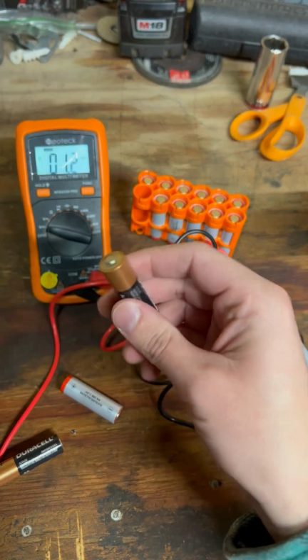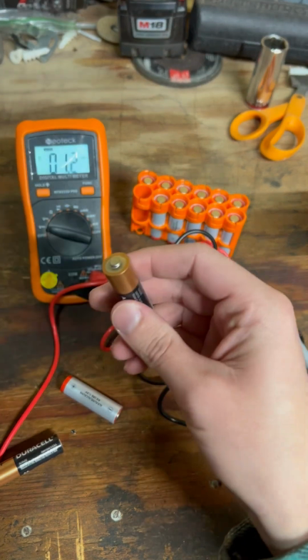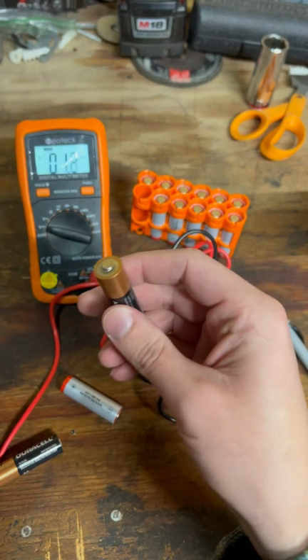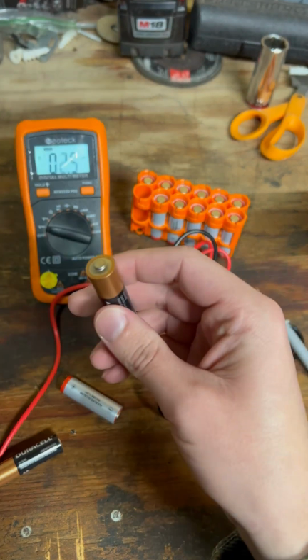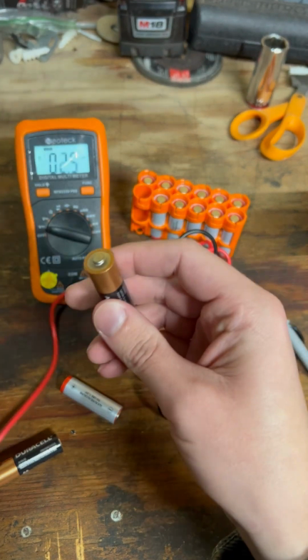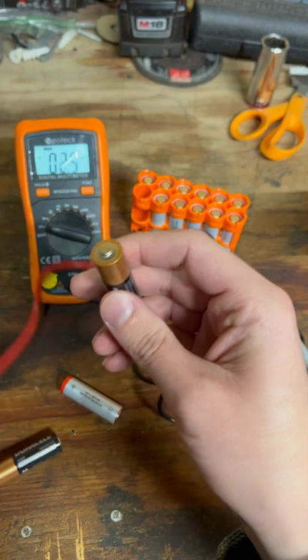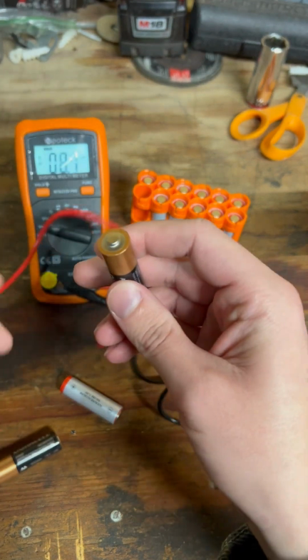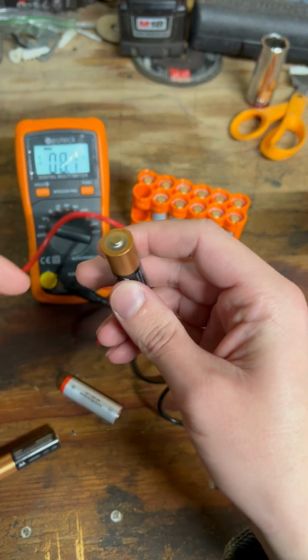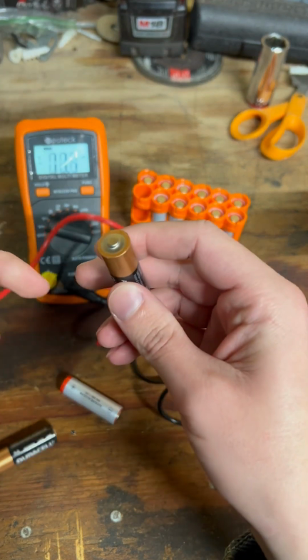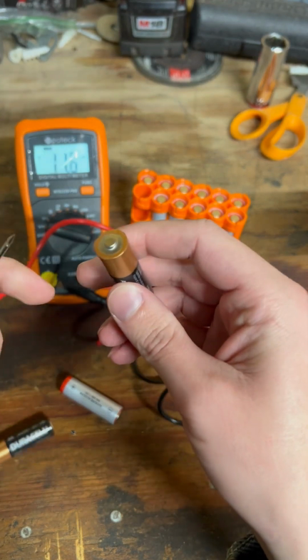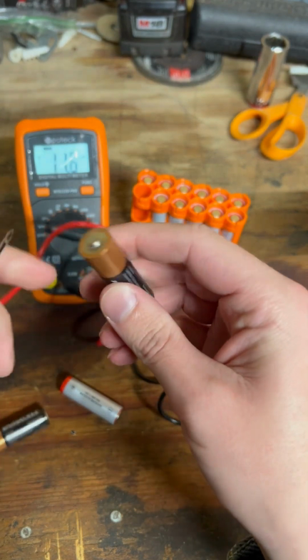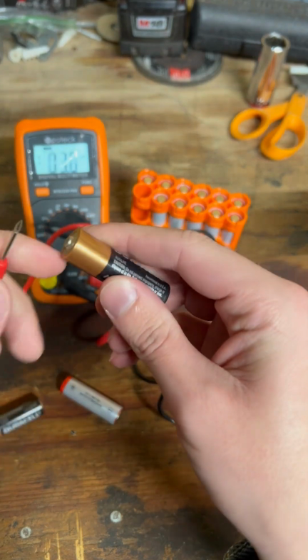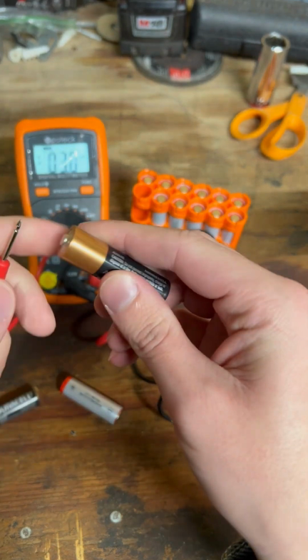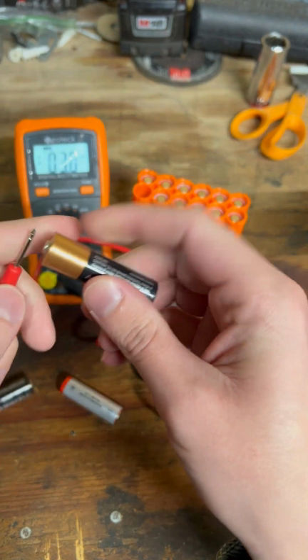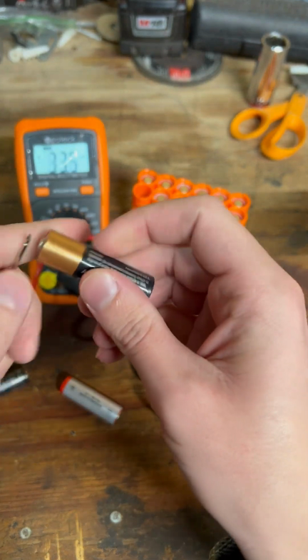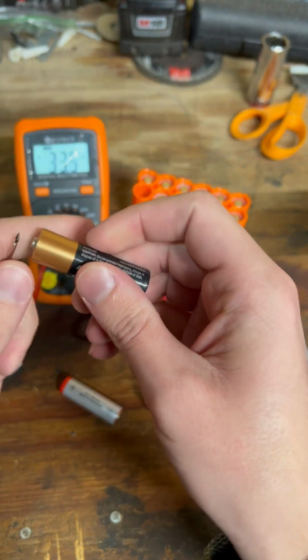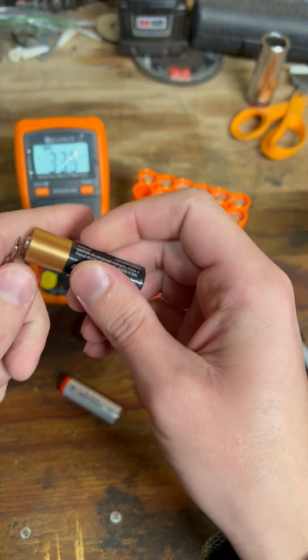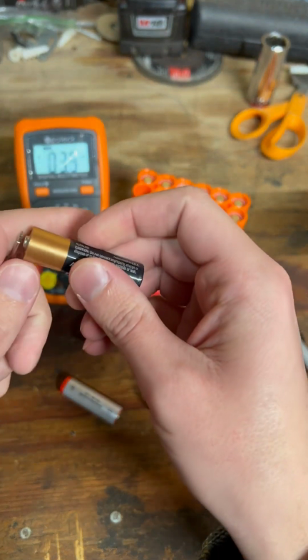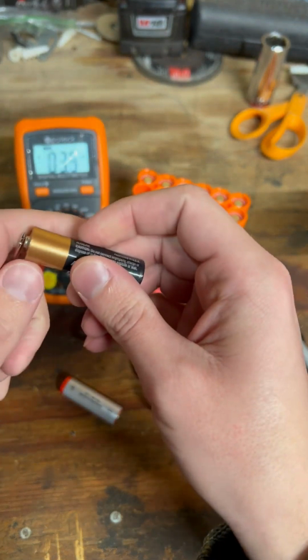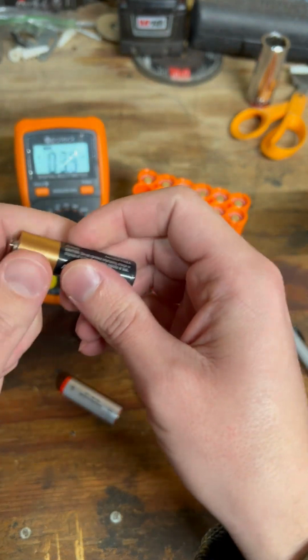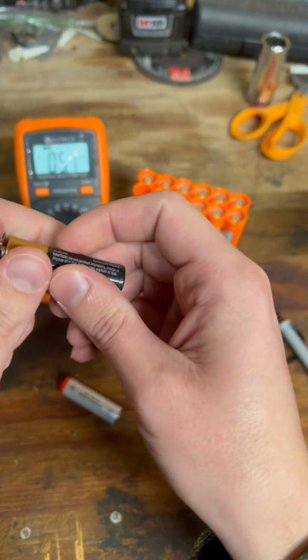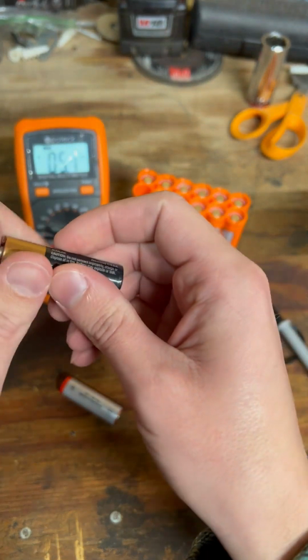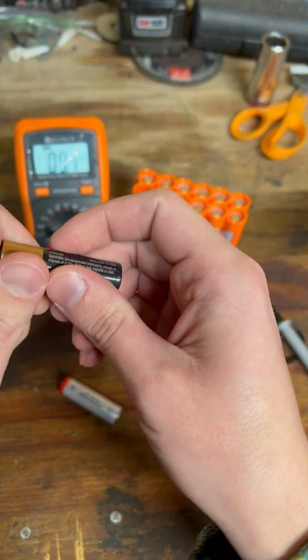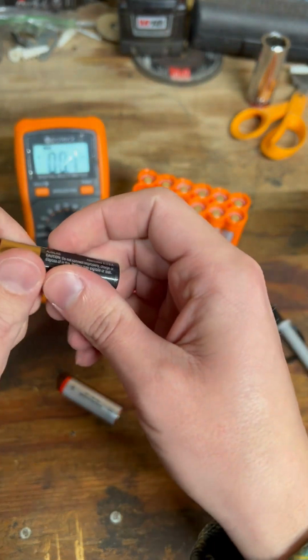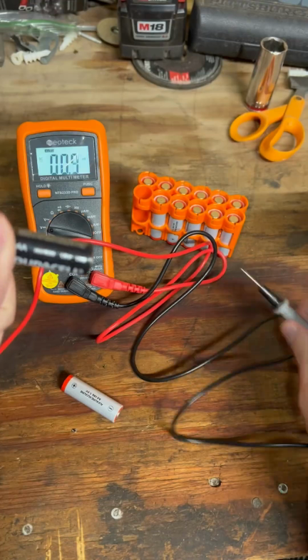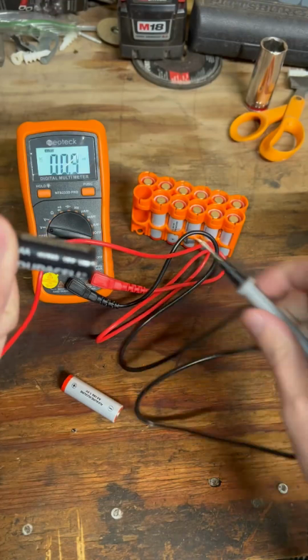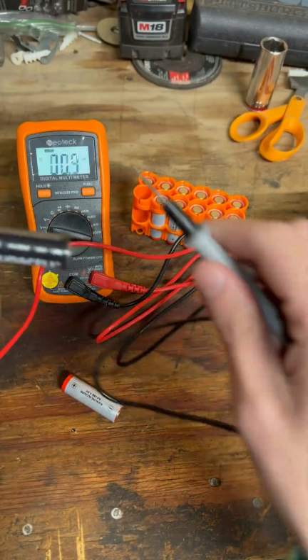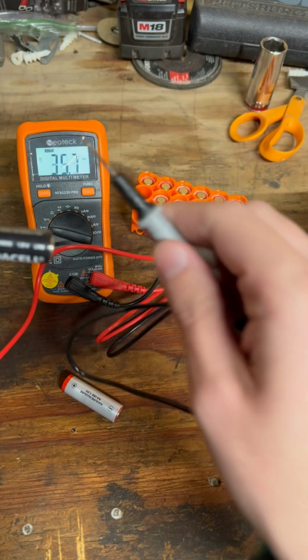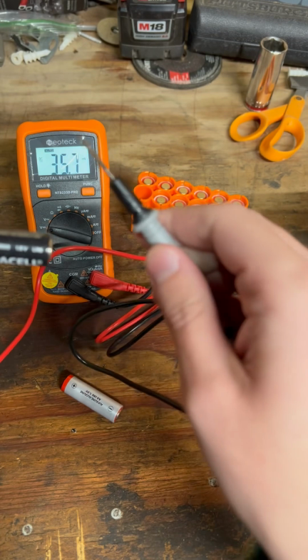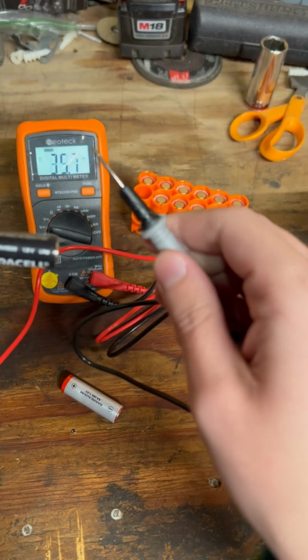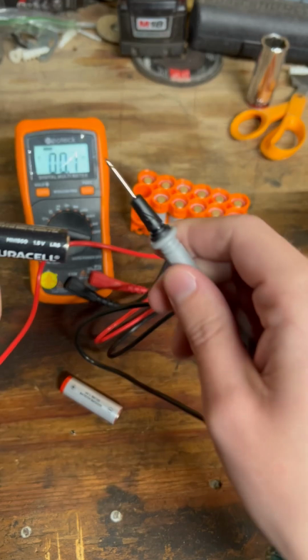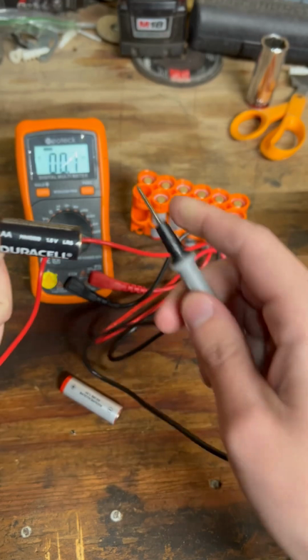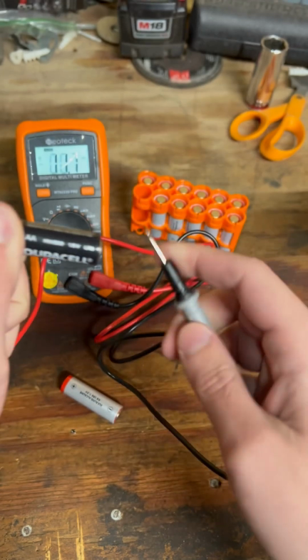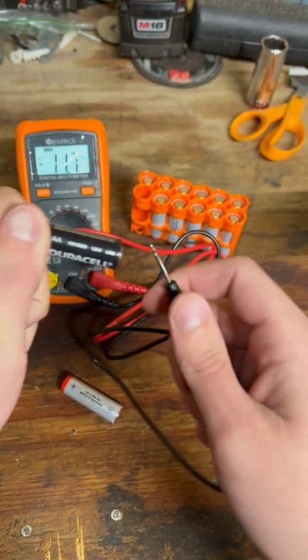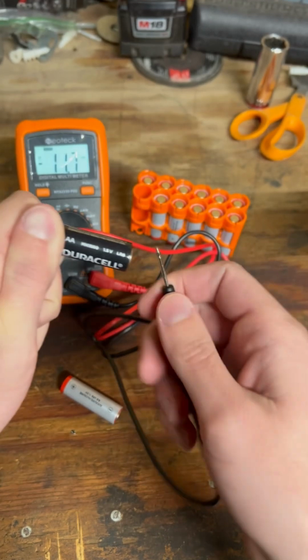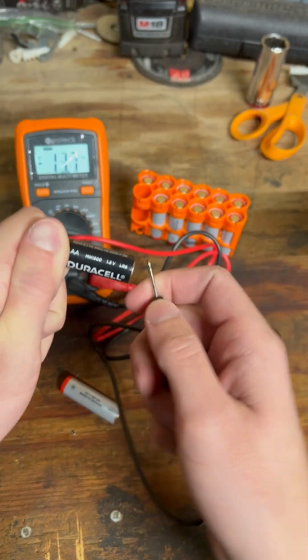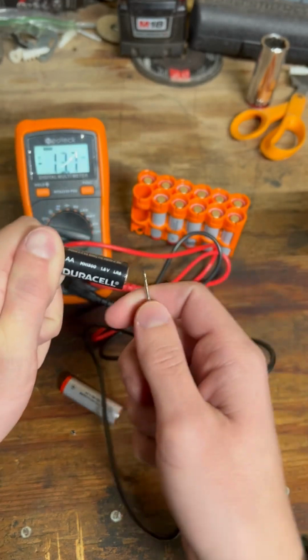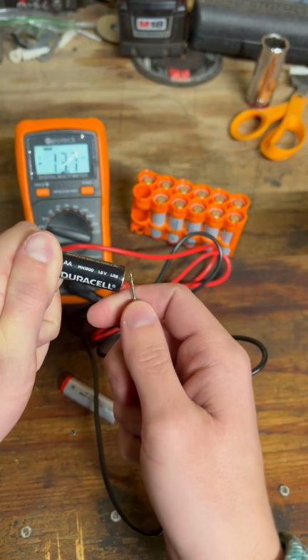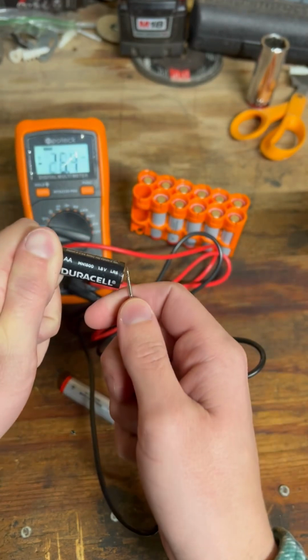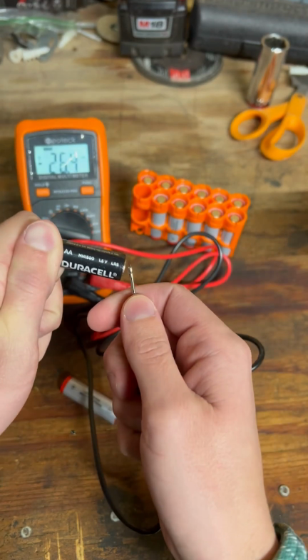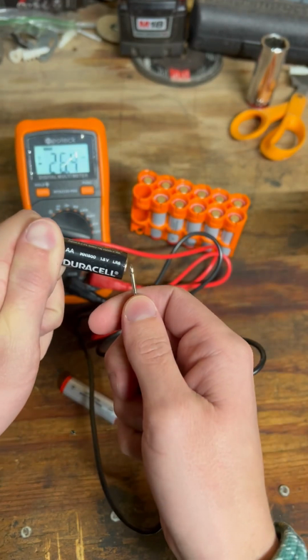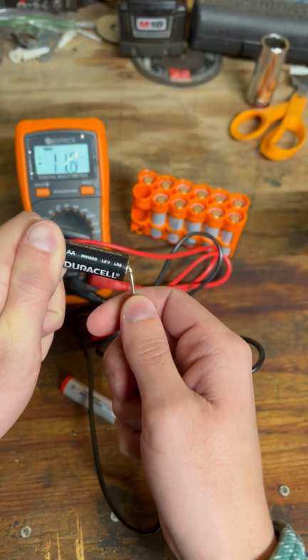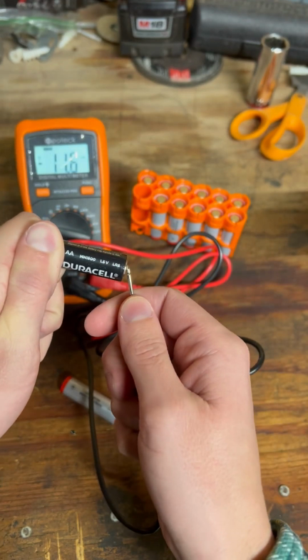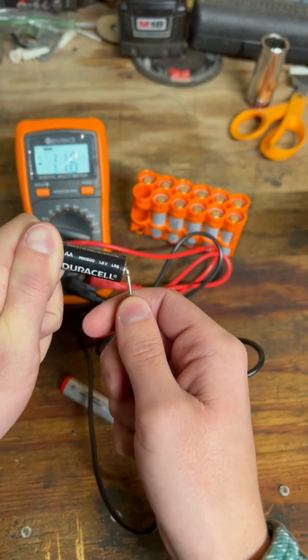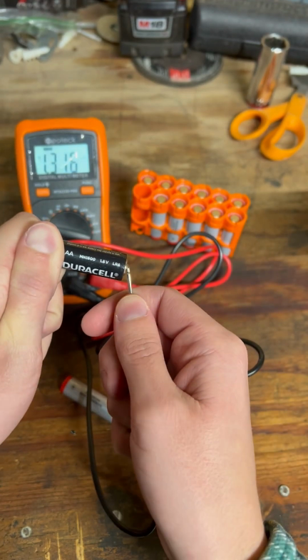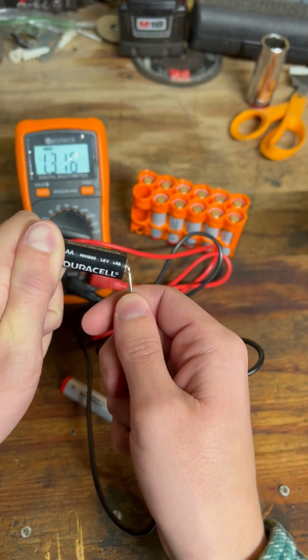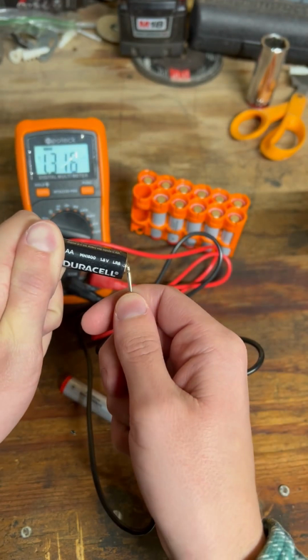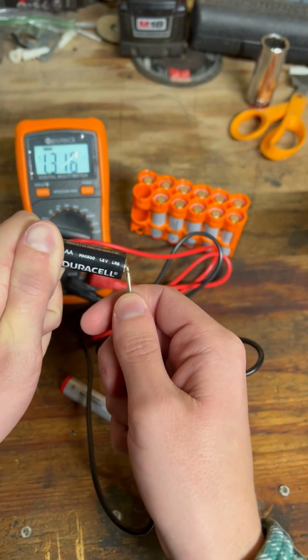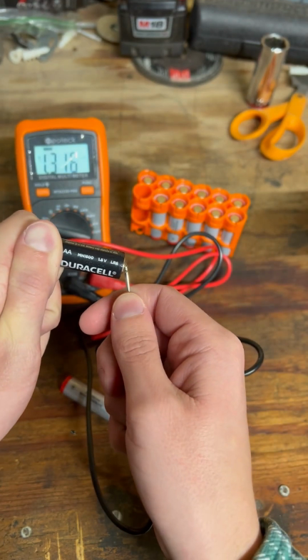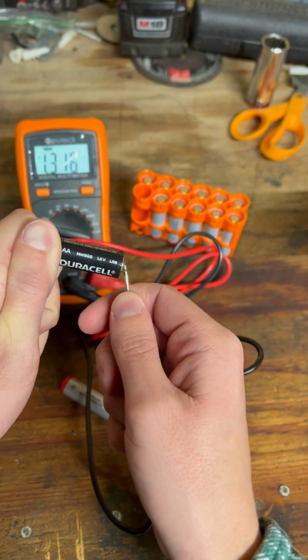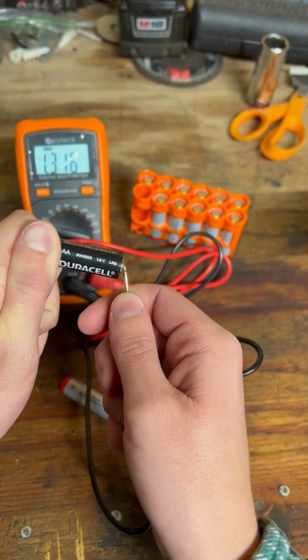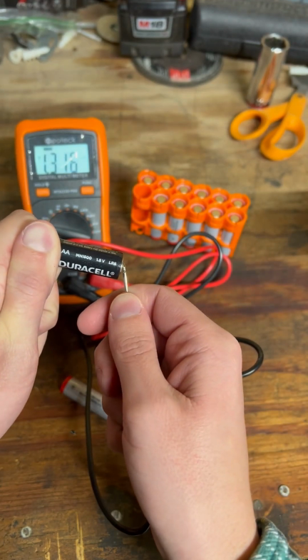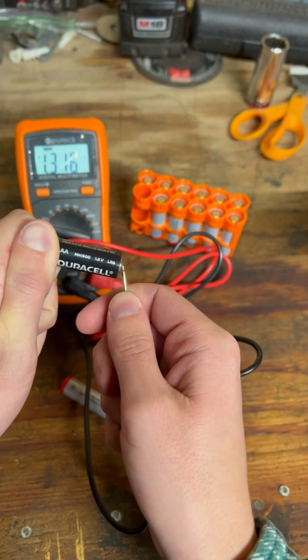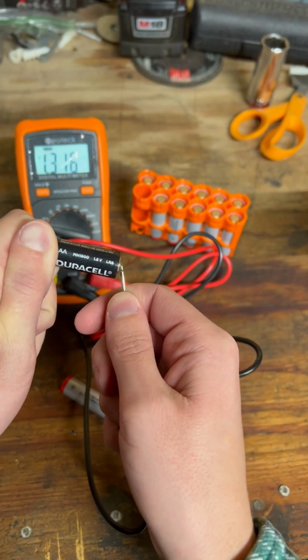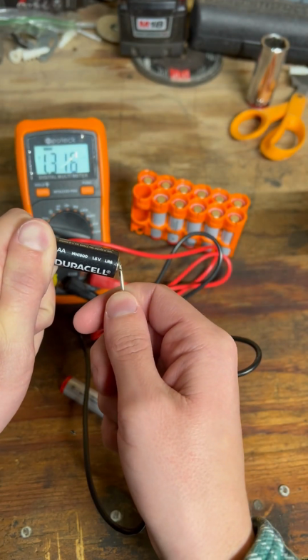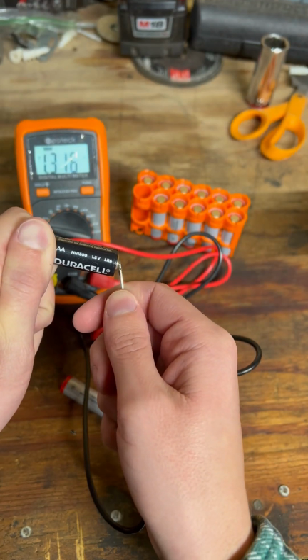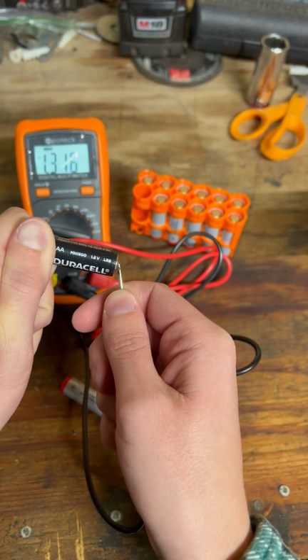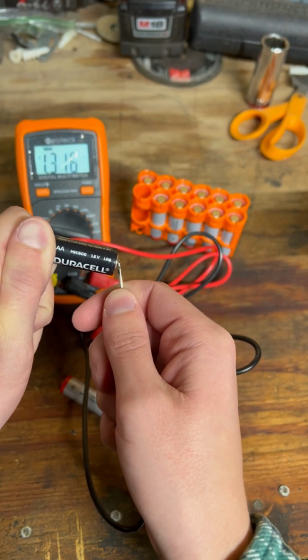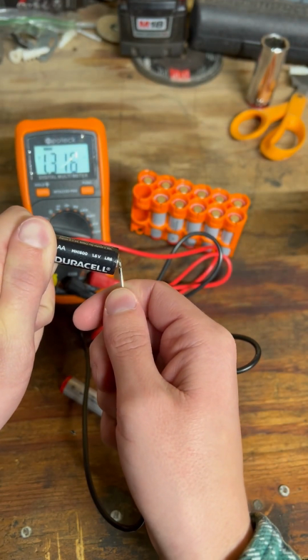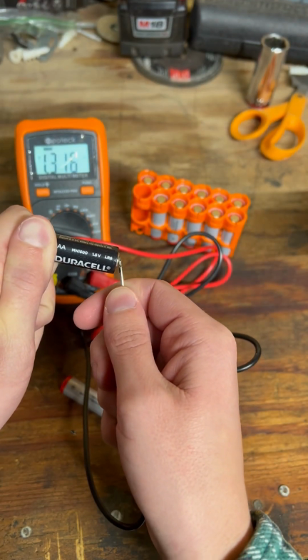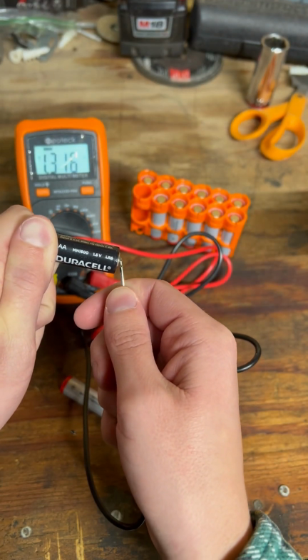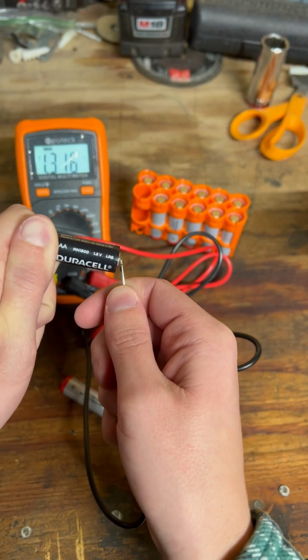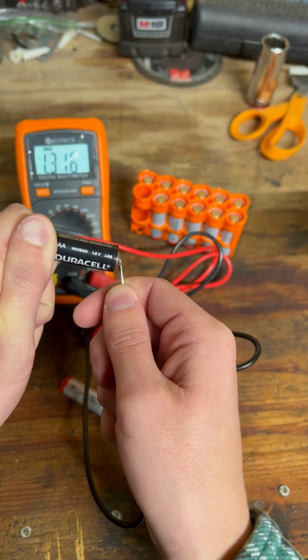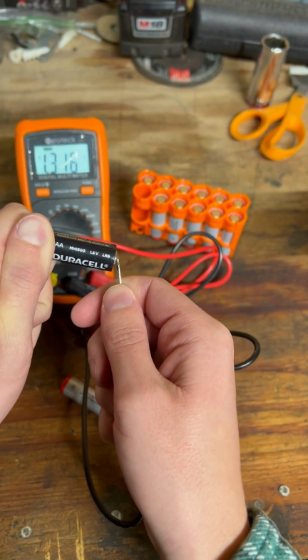We're going to take our red lead and touch it to positive, then take our black lead and touch it to negative. This battery here, we've got 1.31 volts.